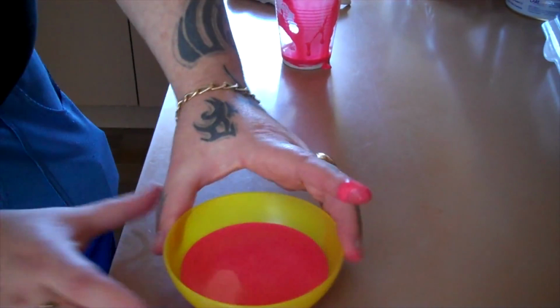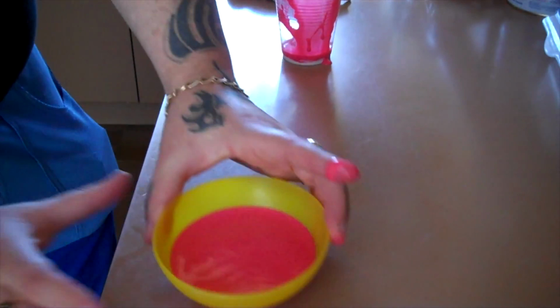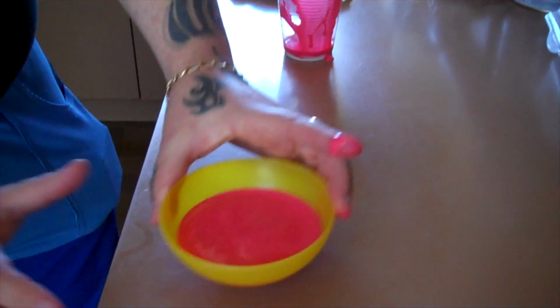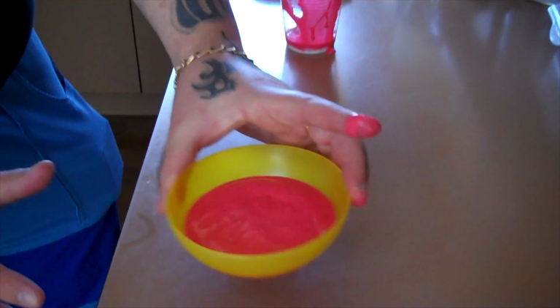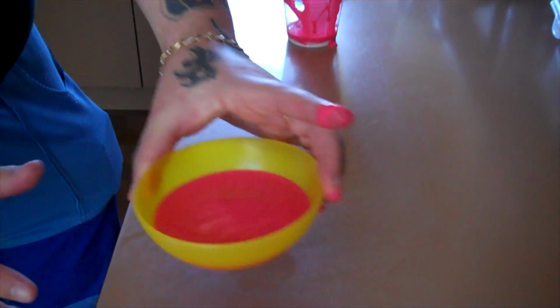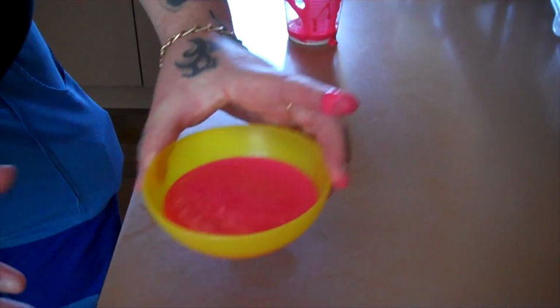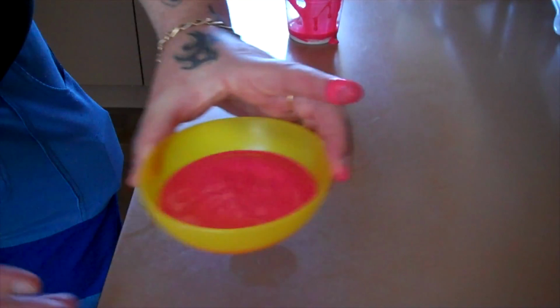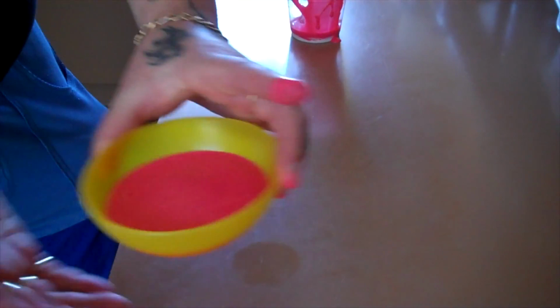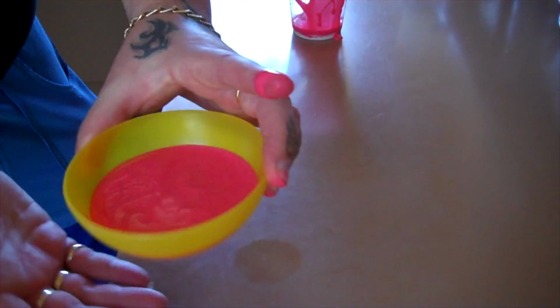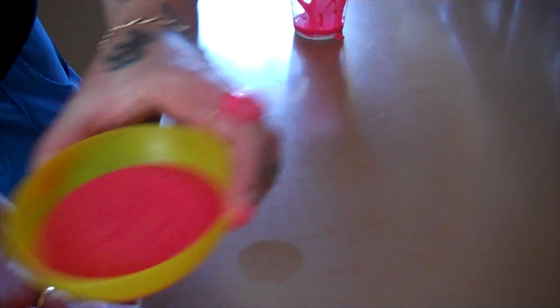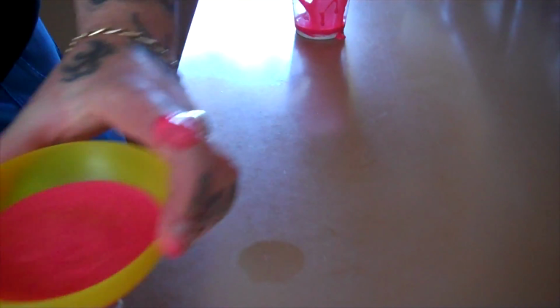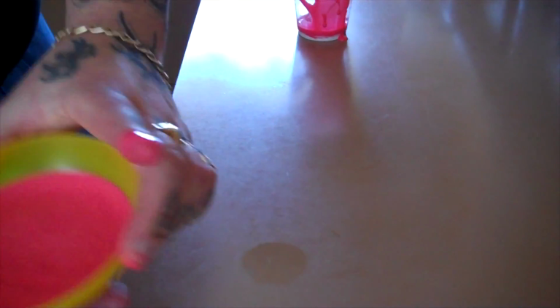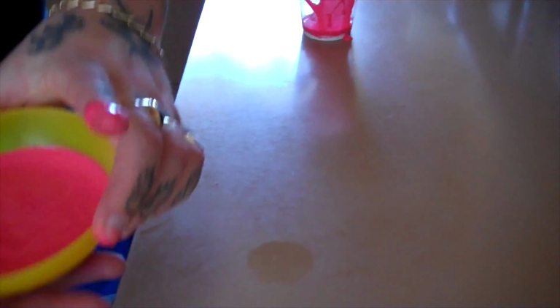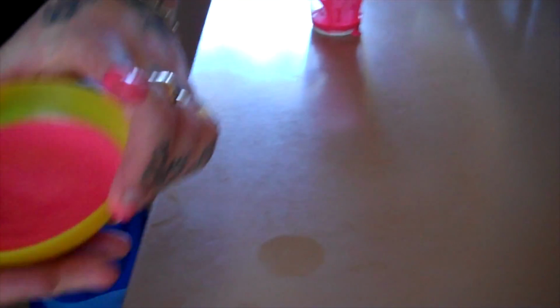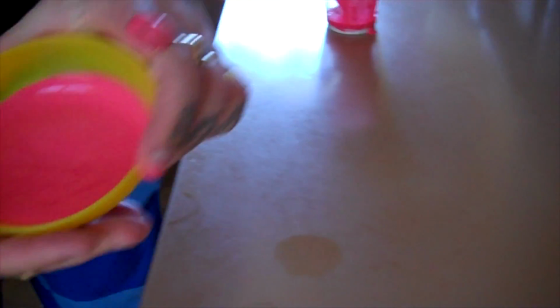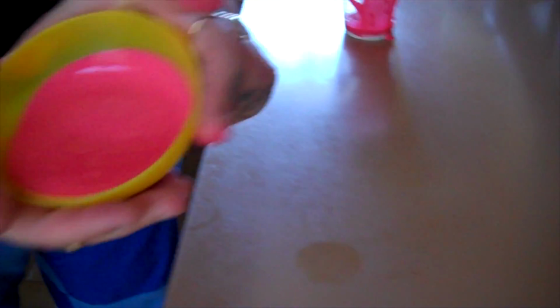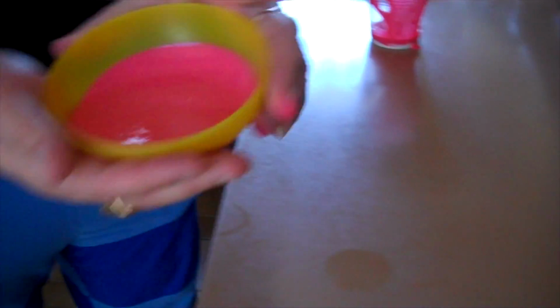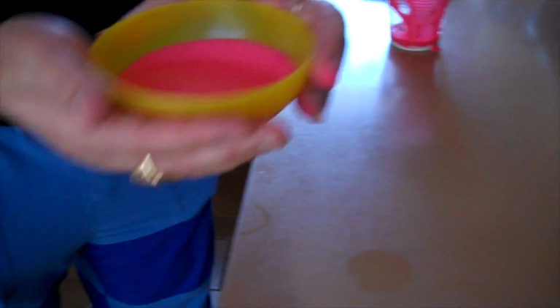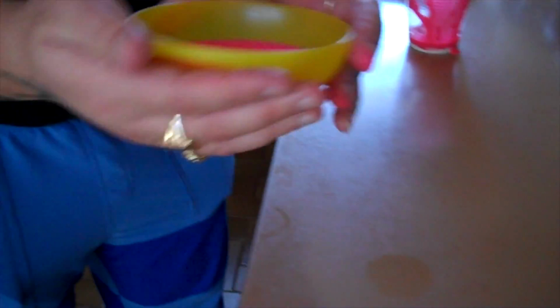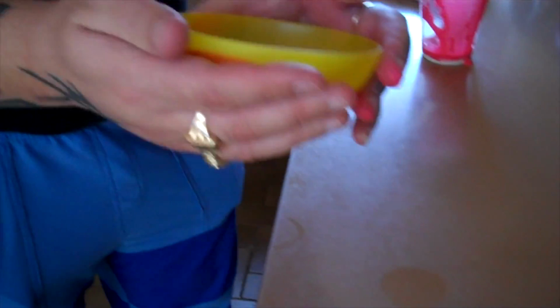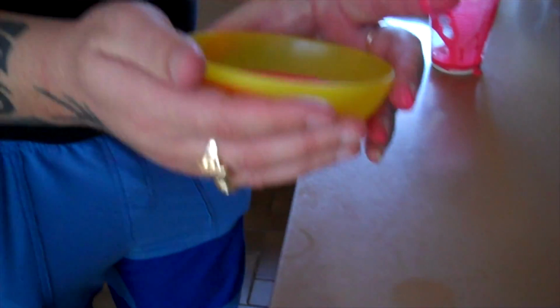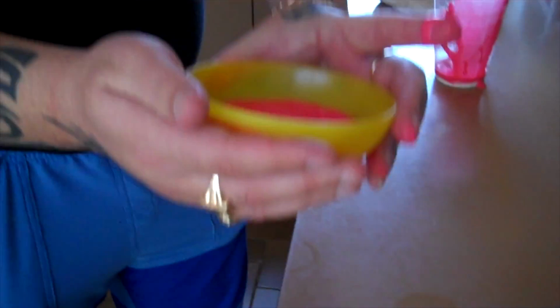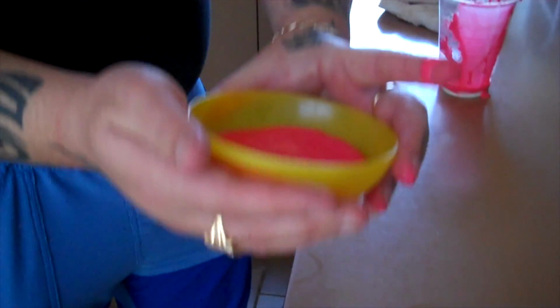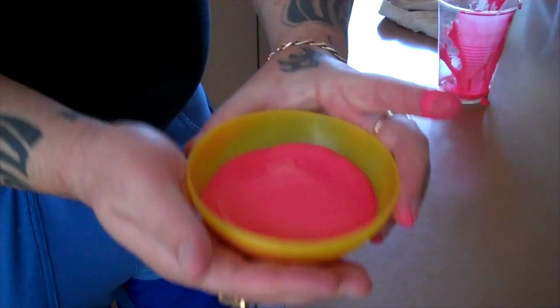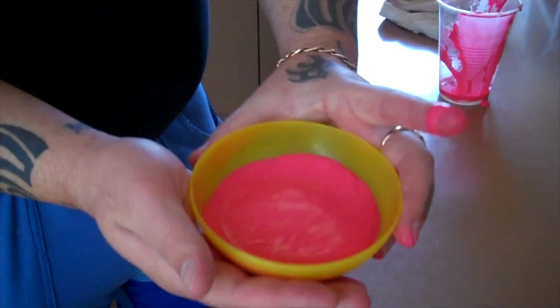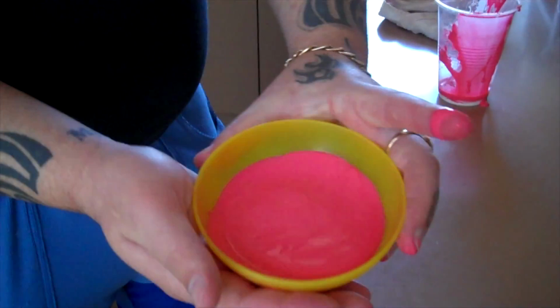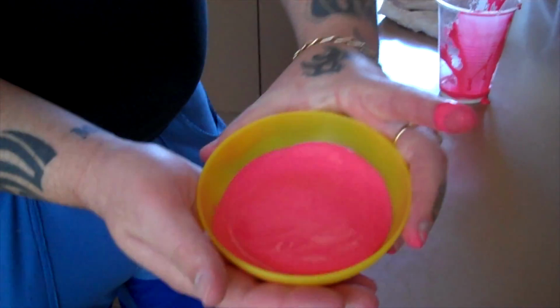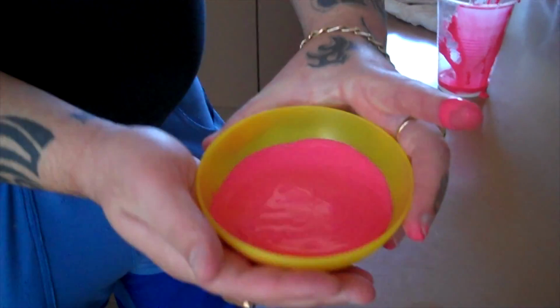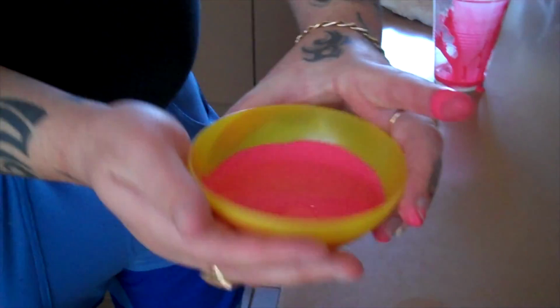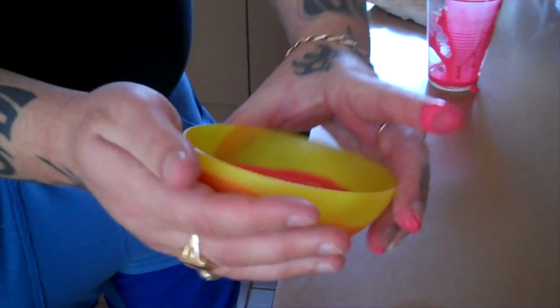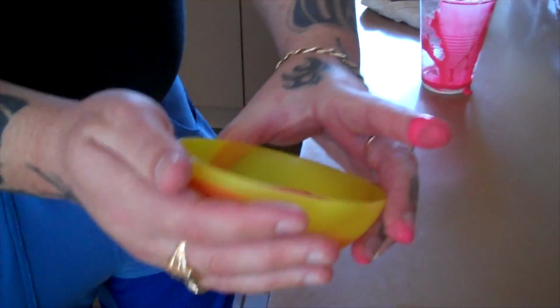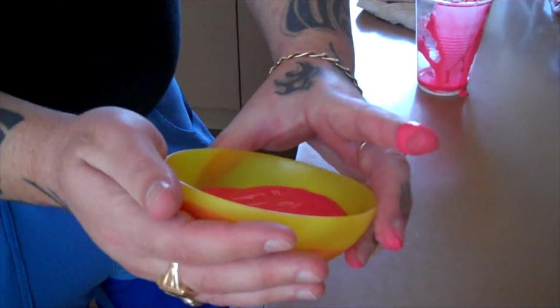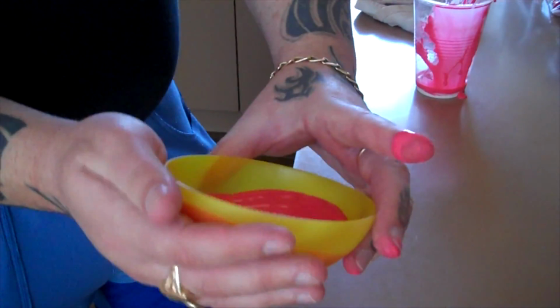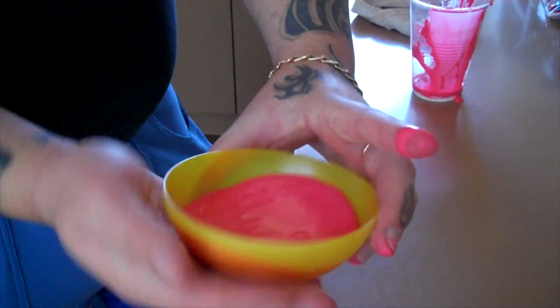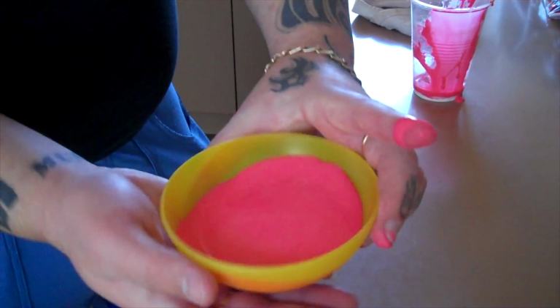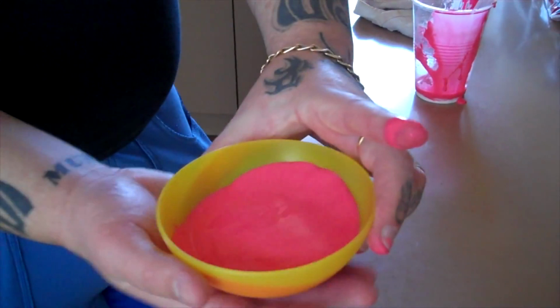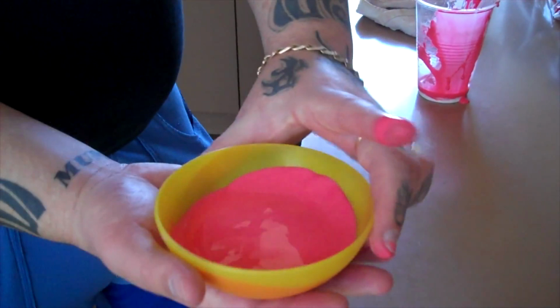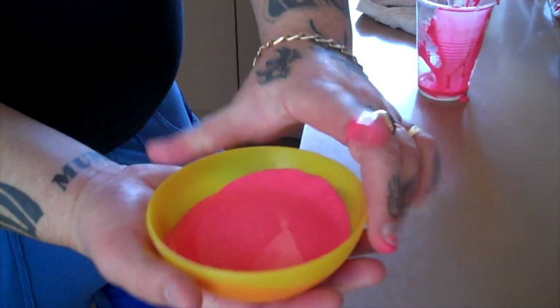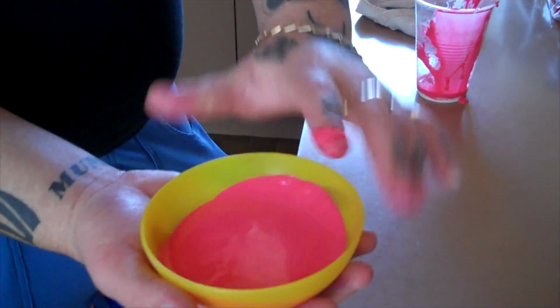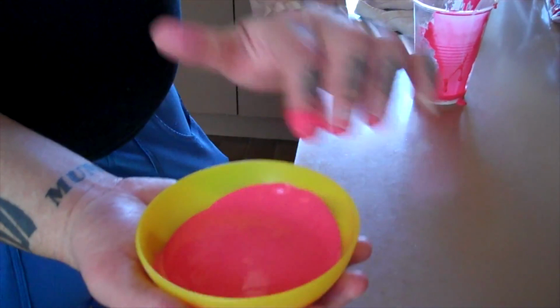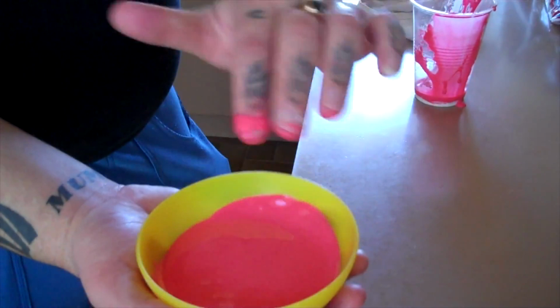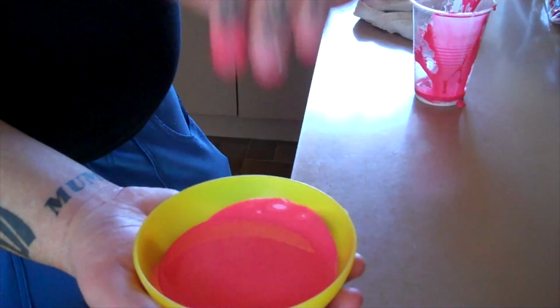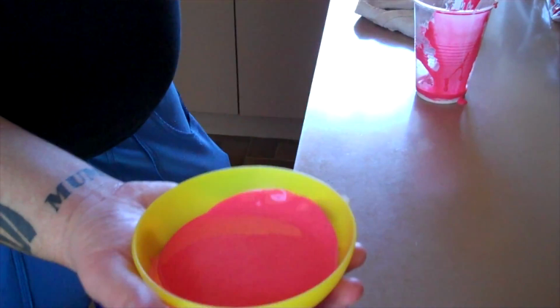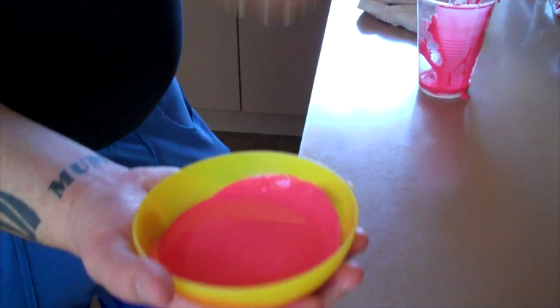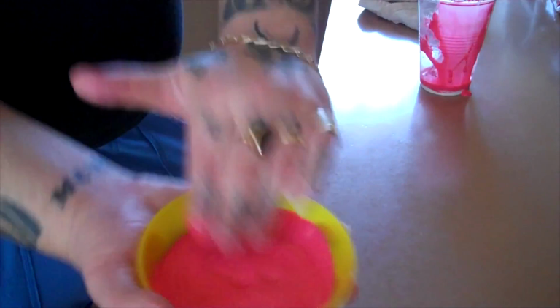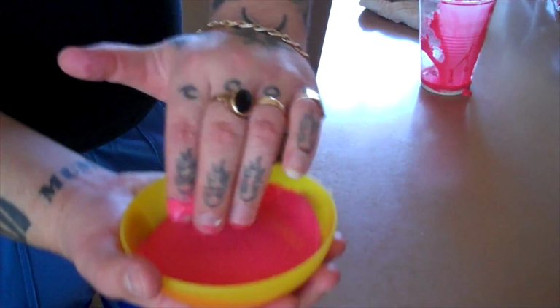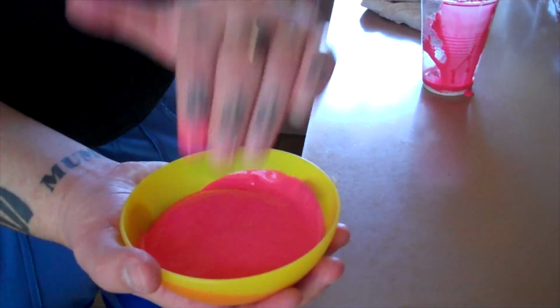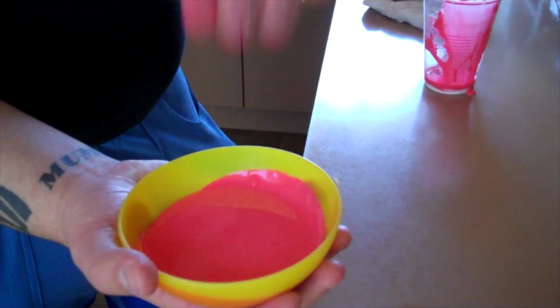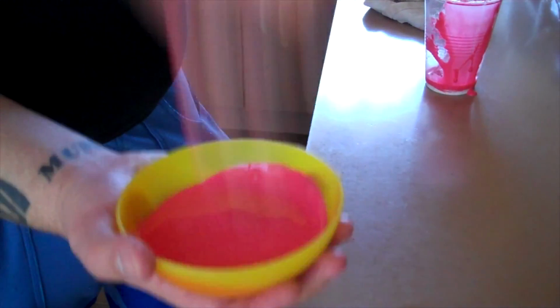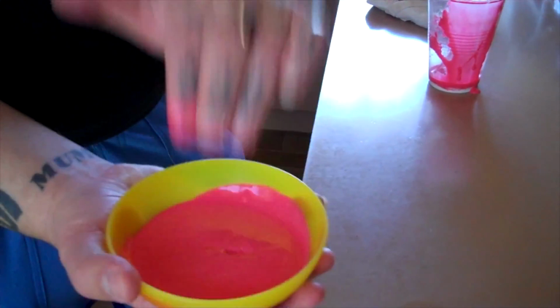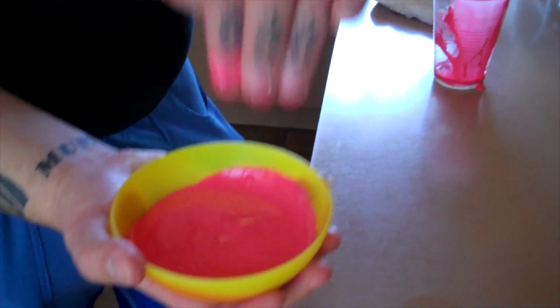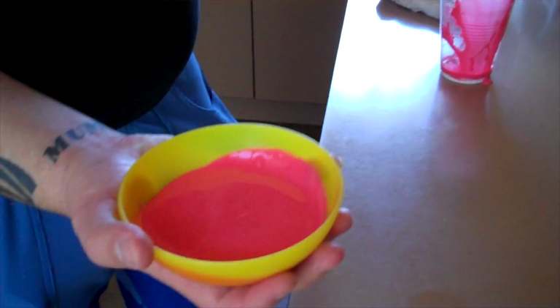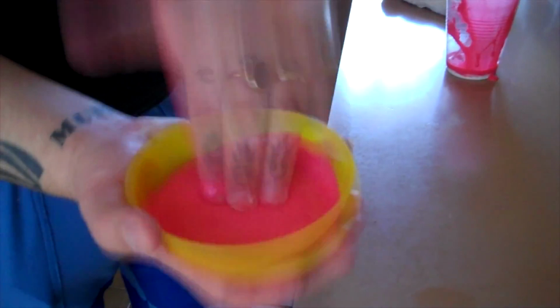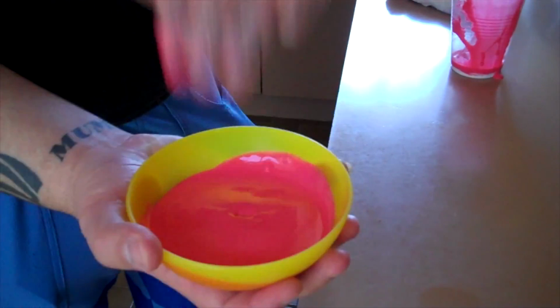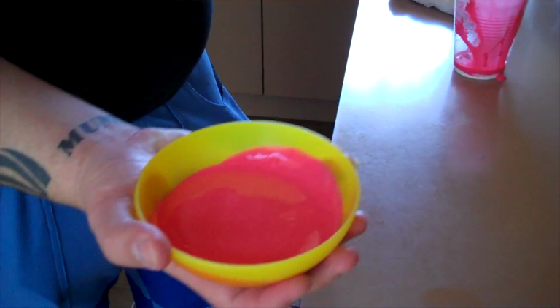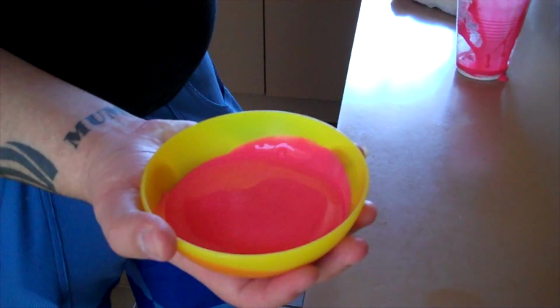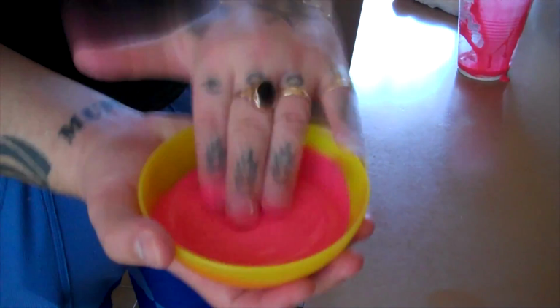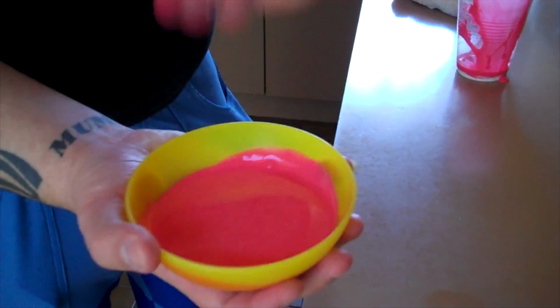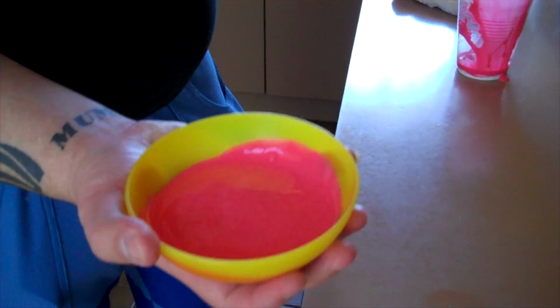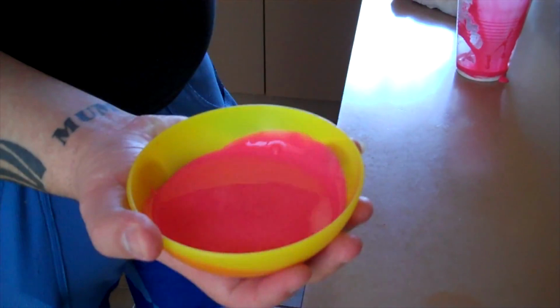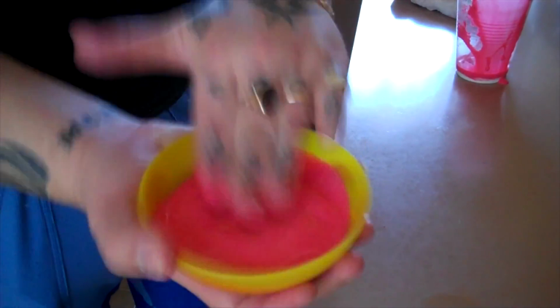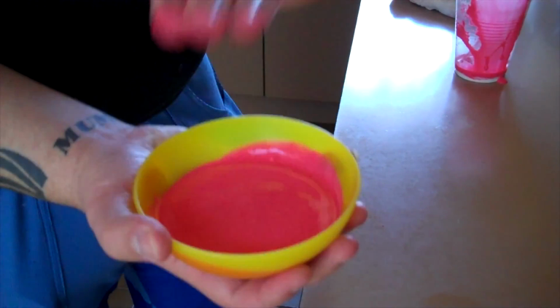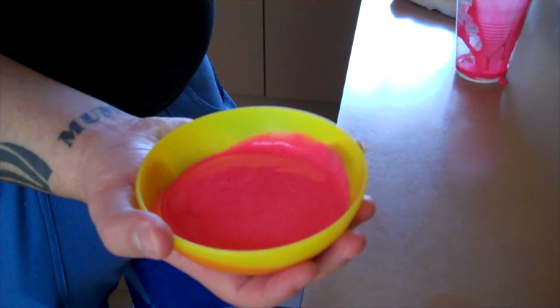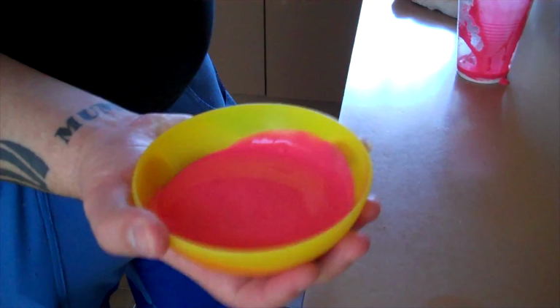But again, it is still a liquid, as you can see. With the impact, it turns to a solid.